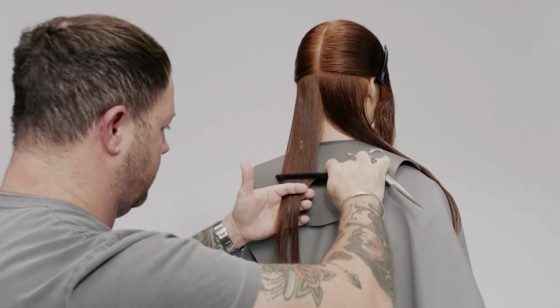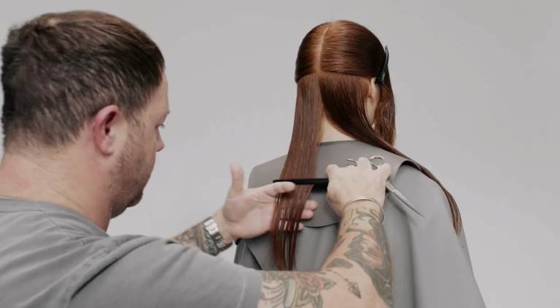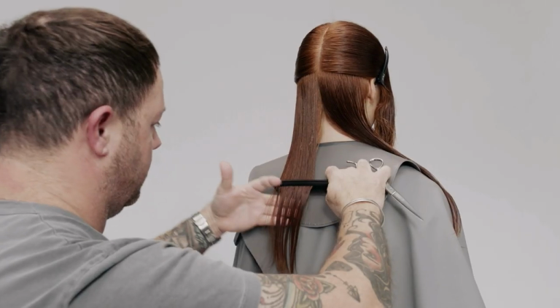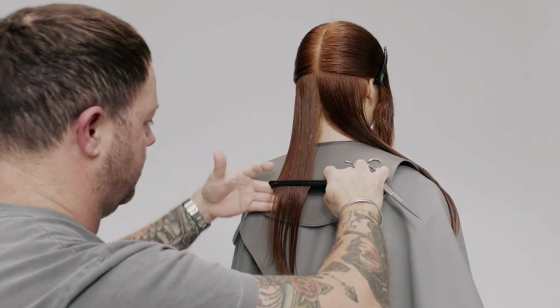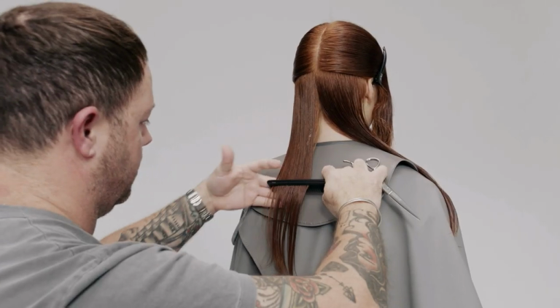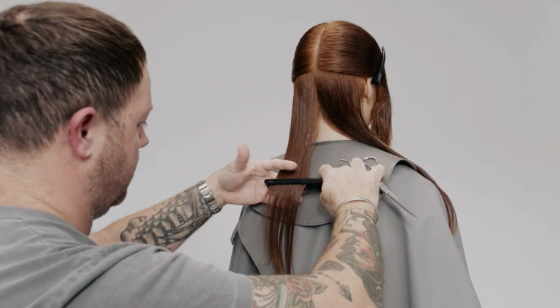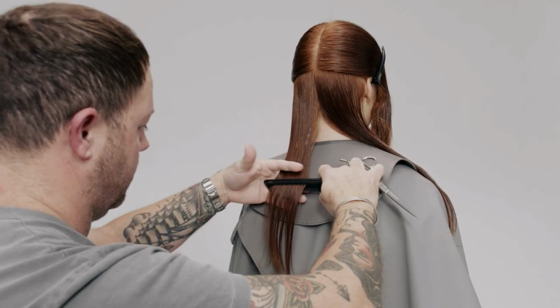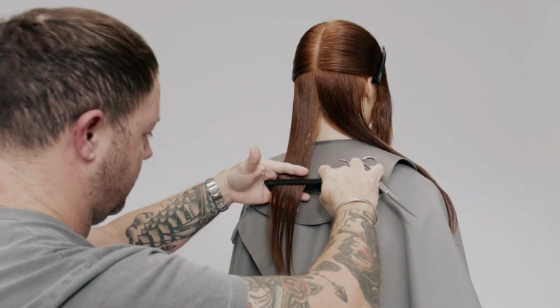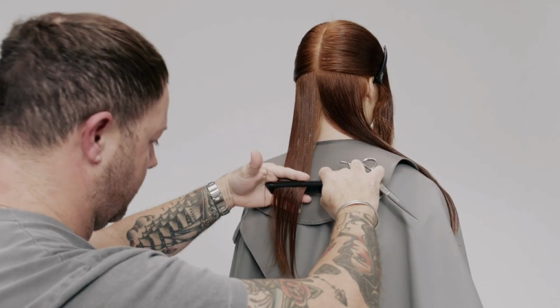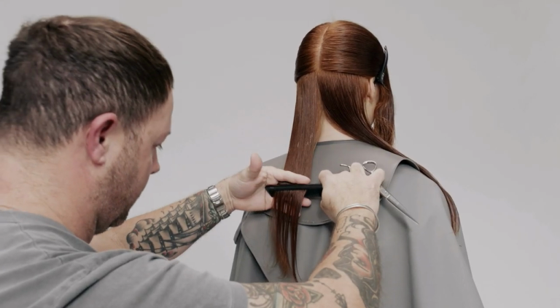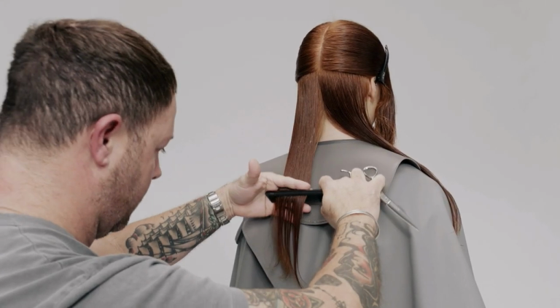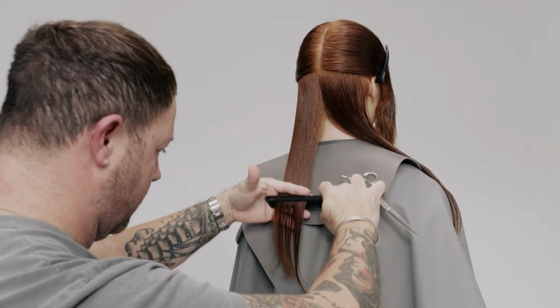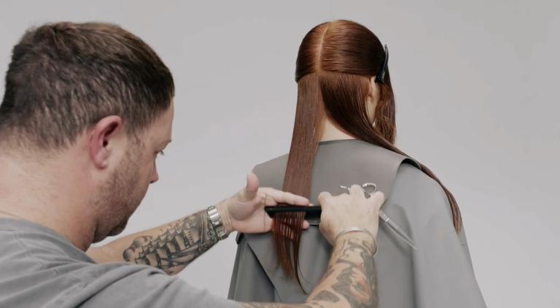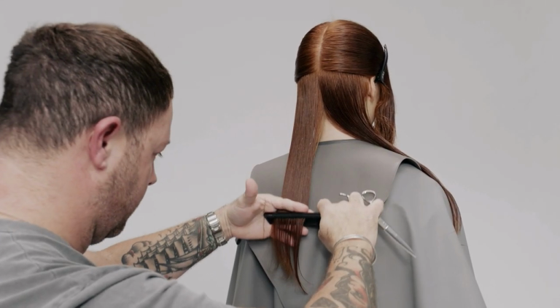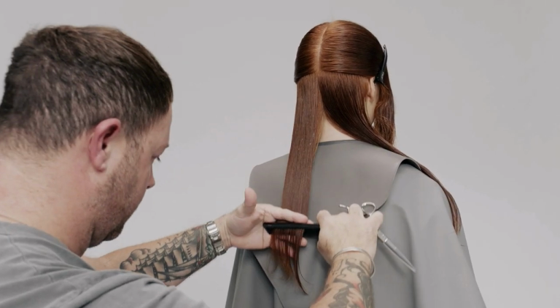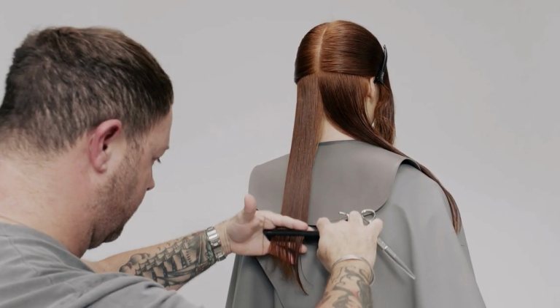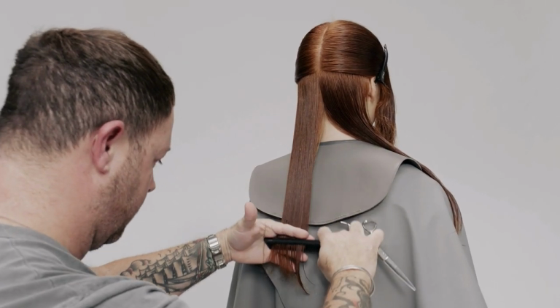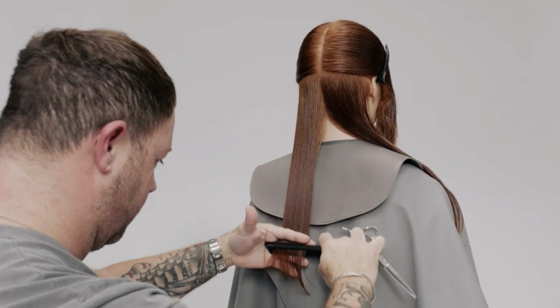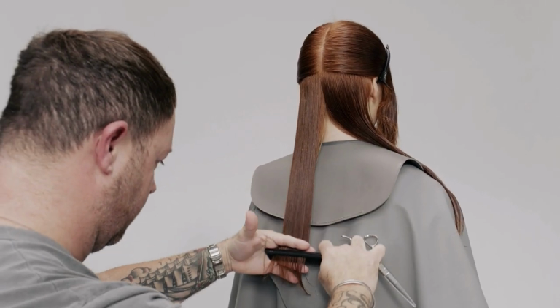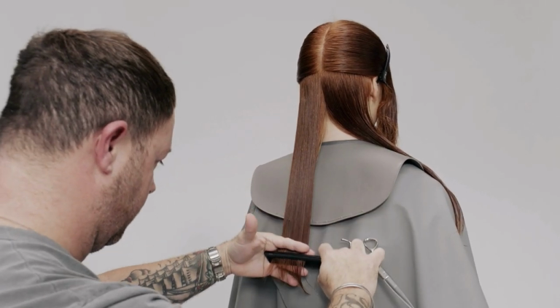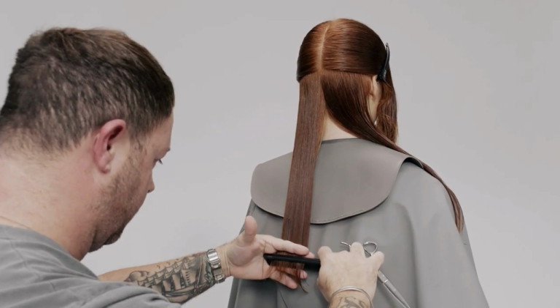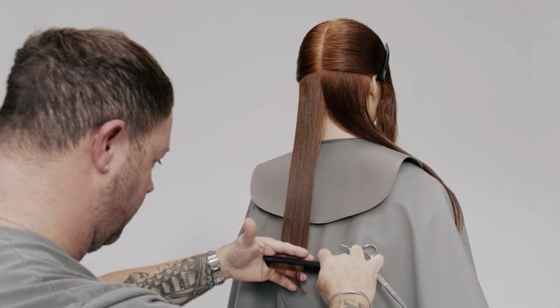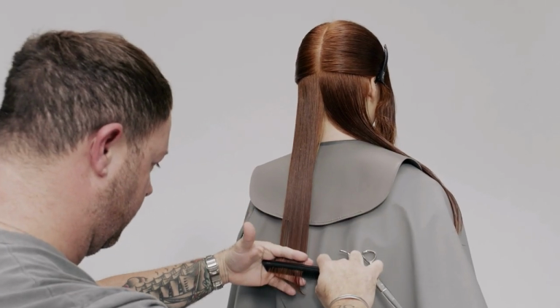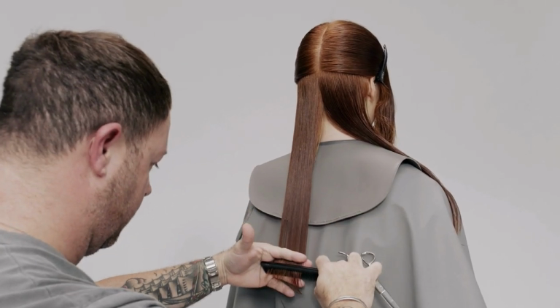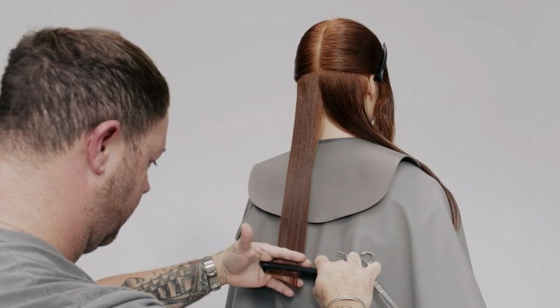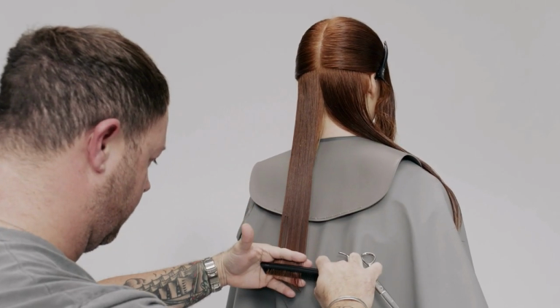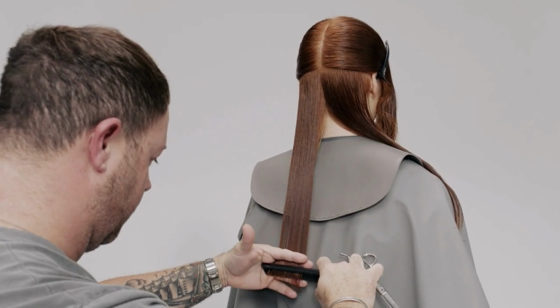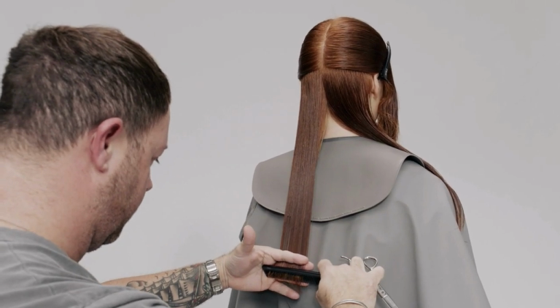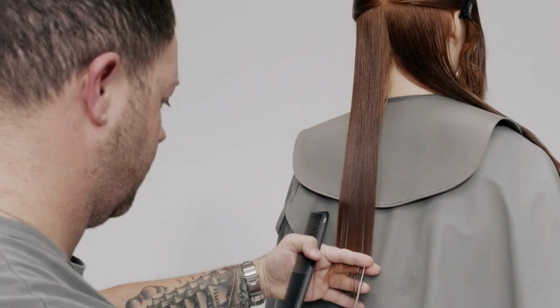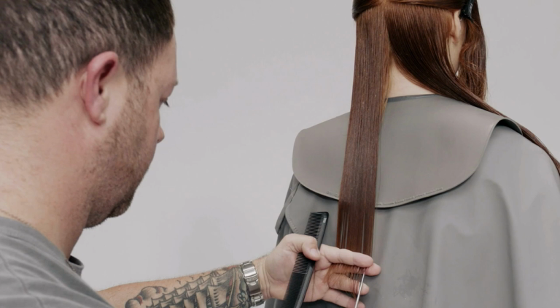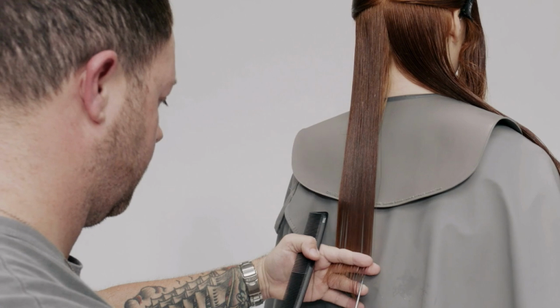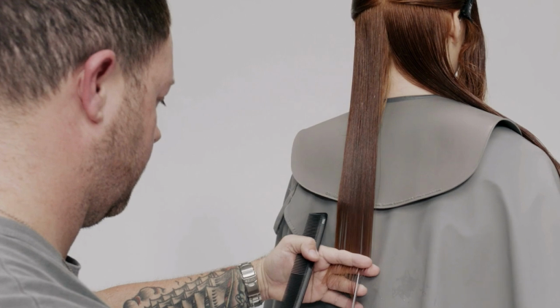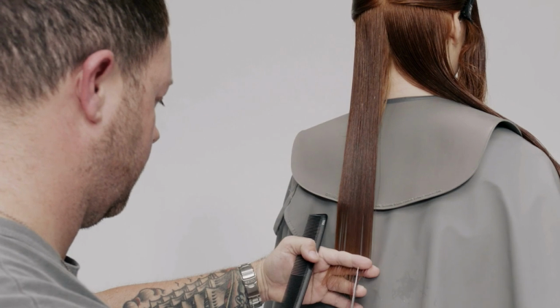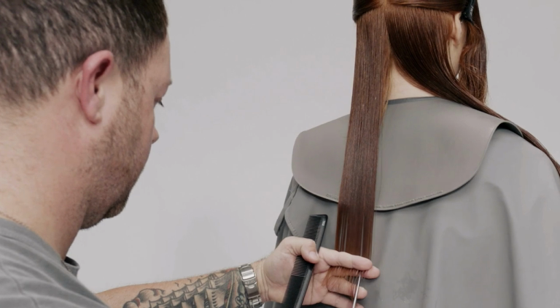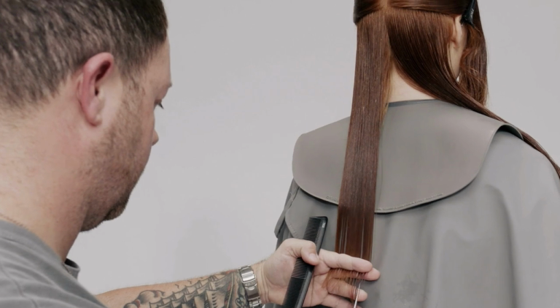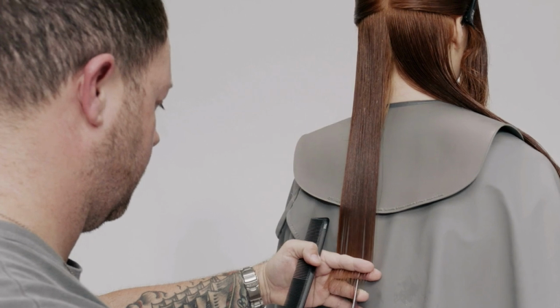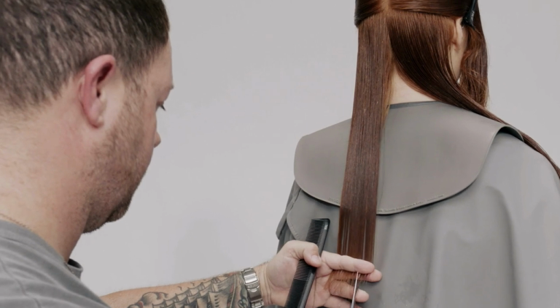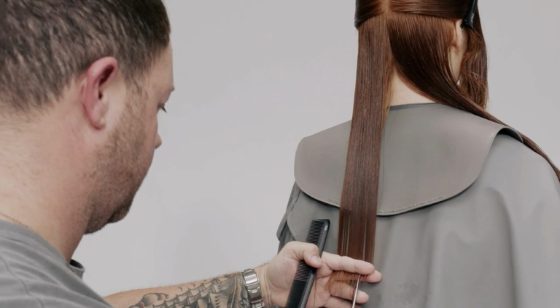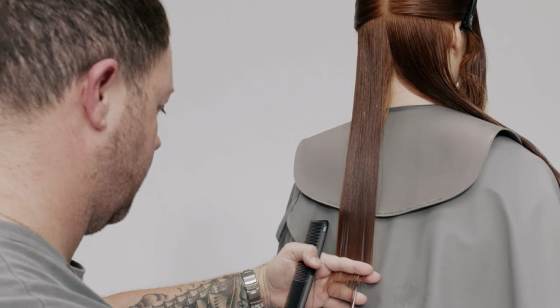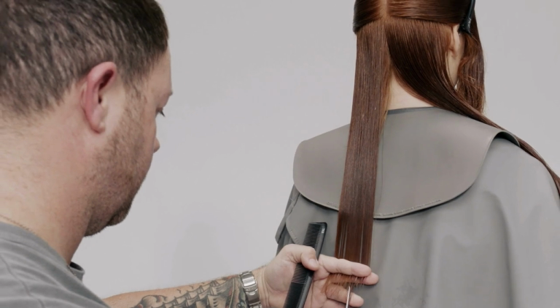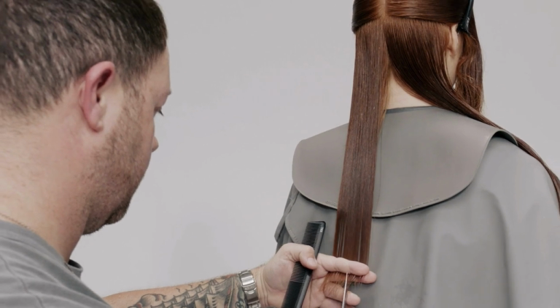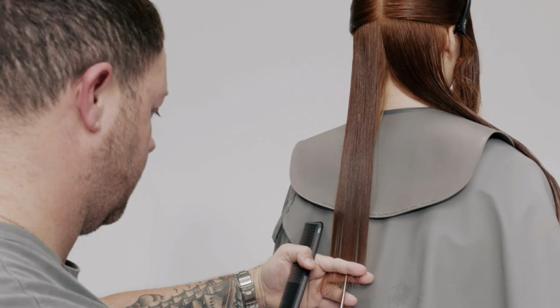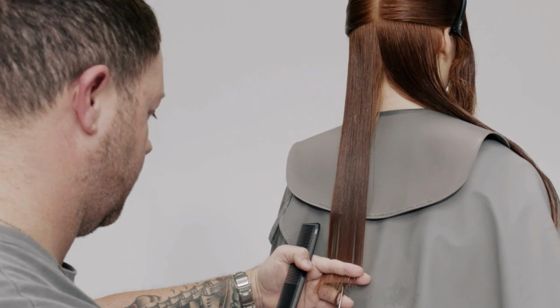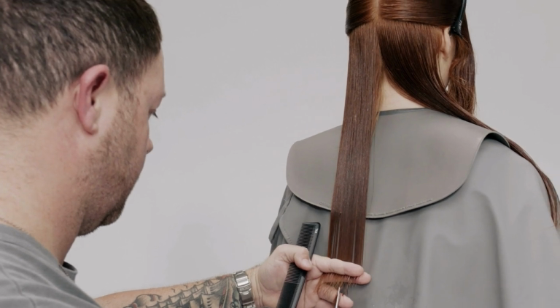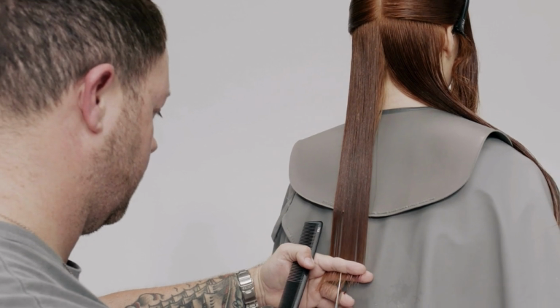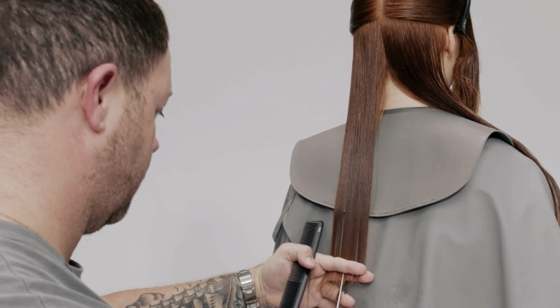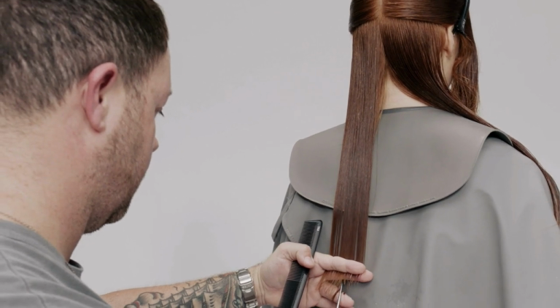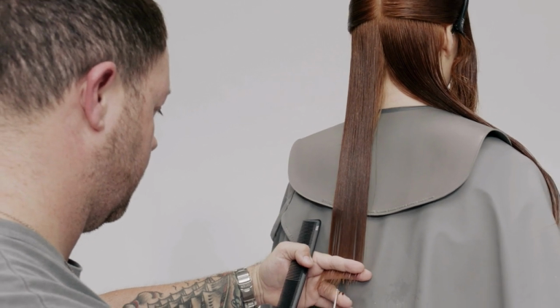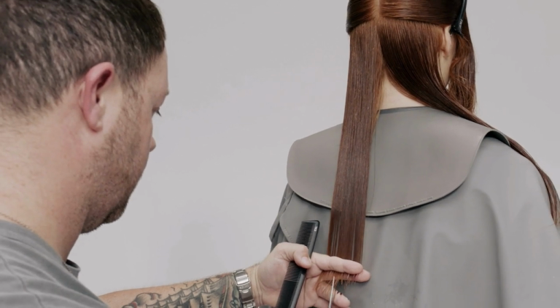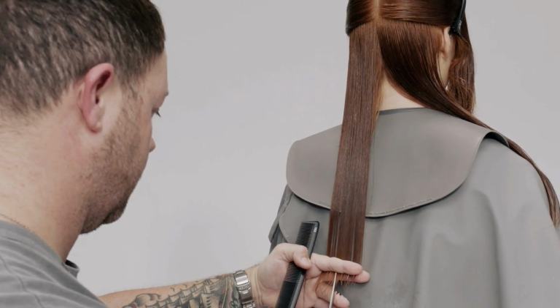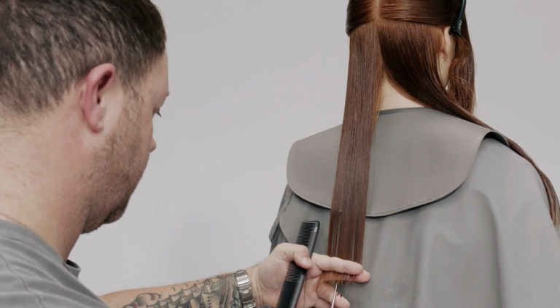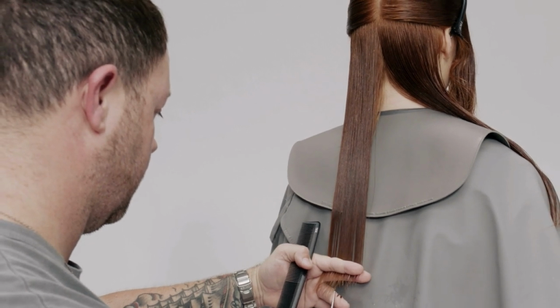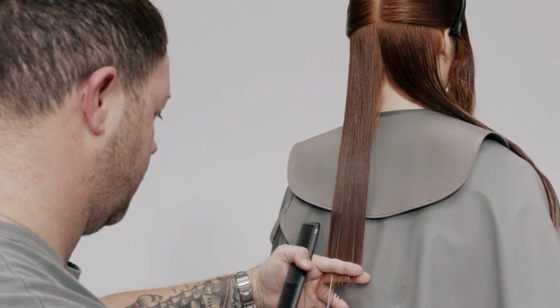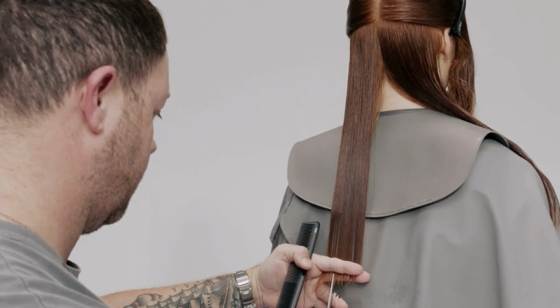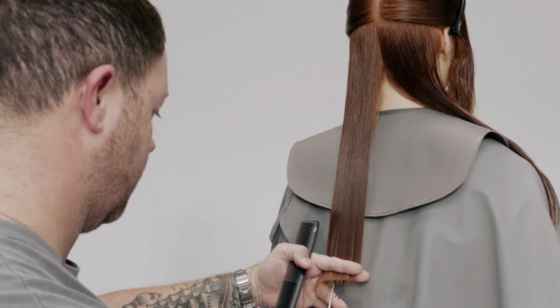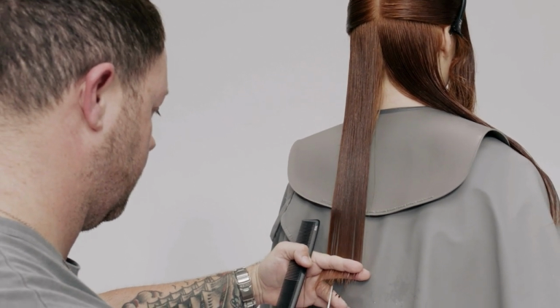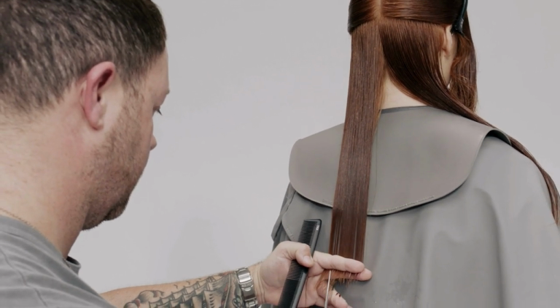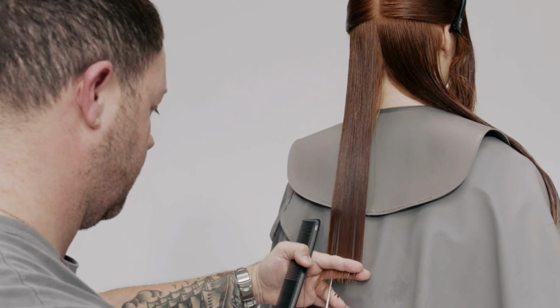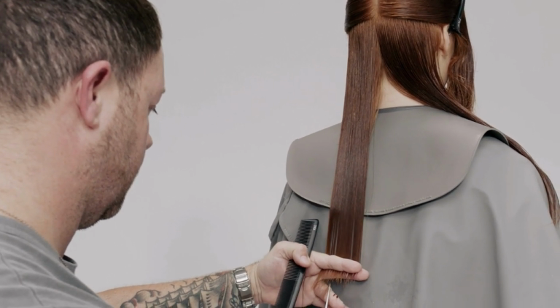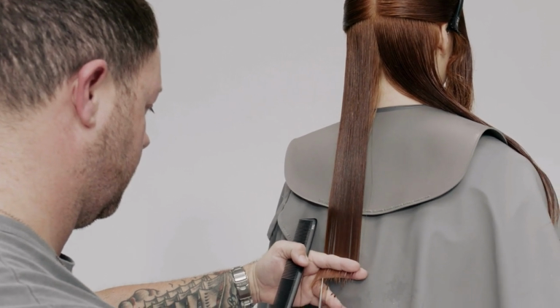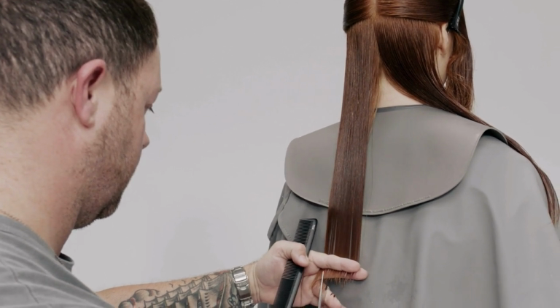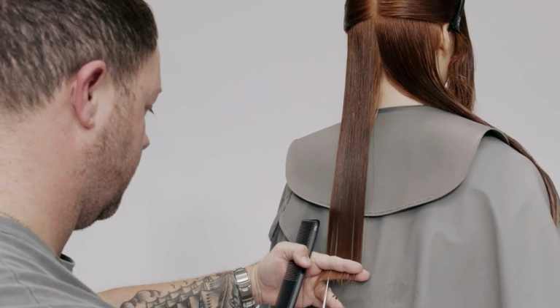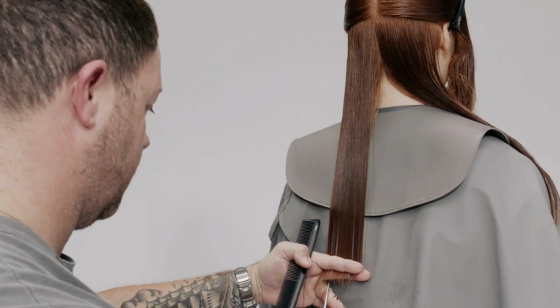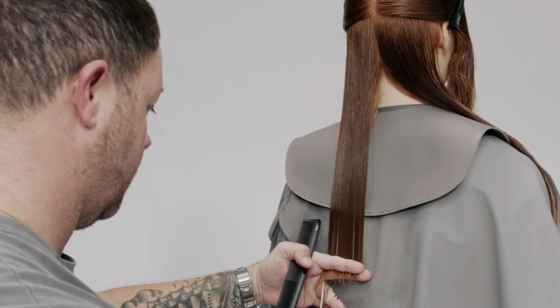Comb the hair to its natural fall and point cut parallel to the parting at an elevation of one finger's depth.